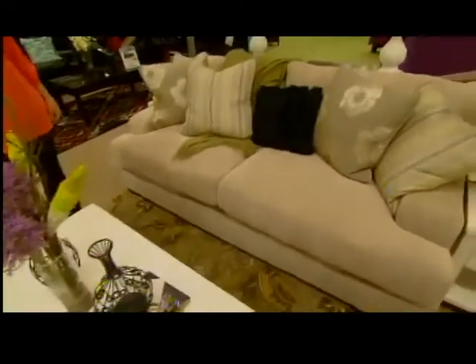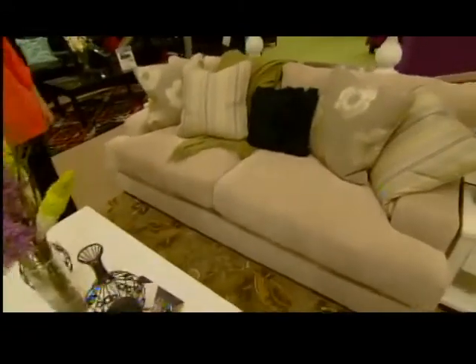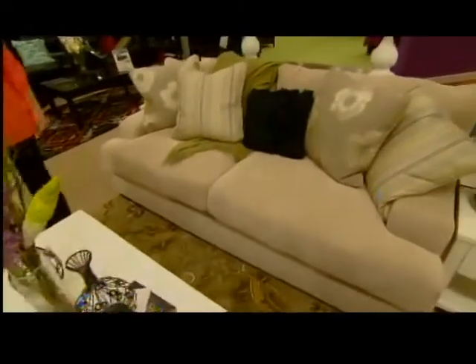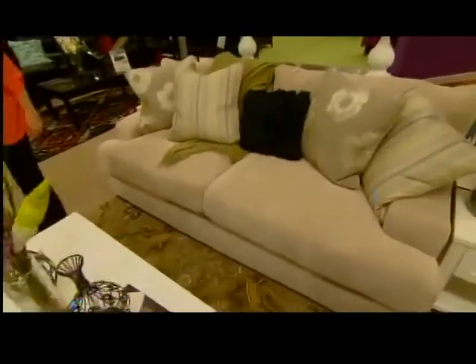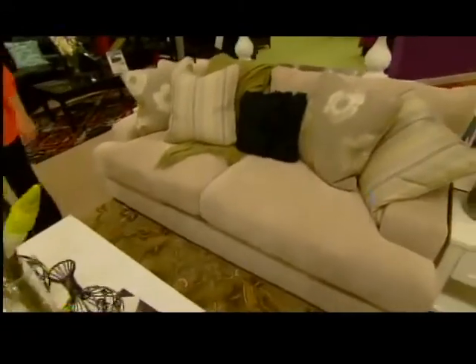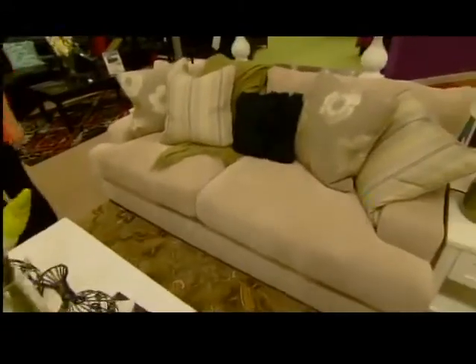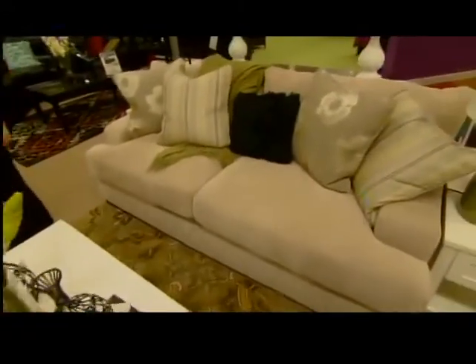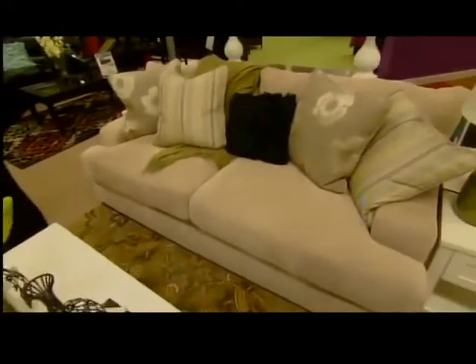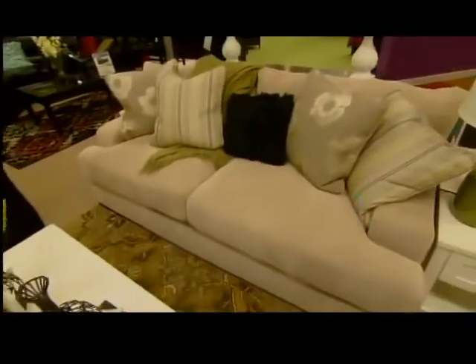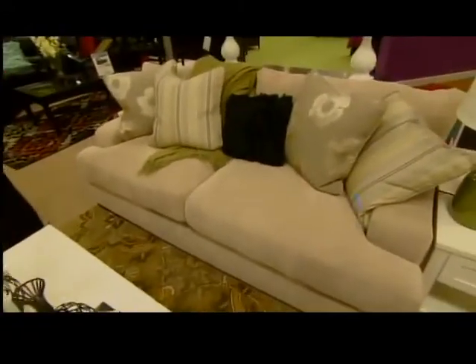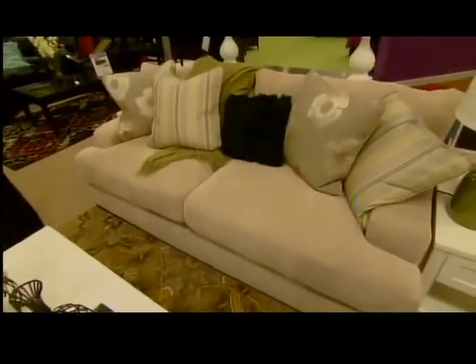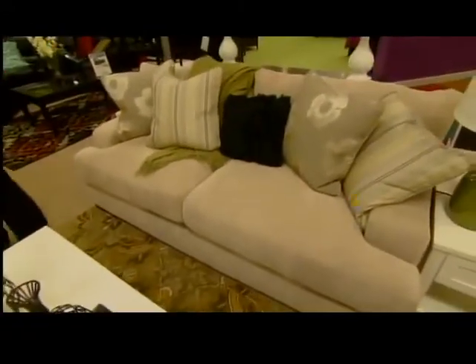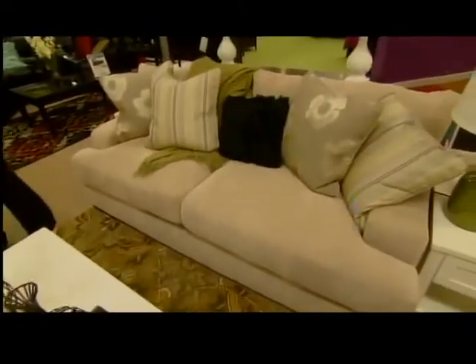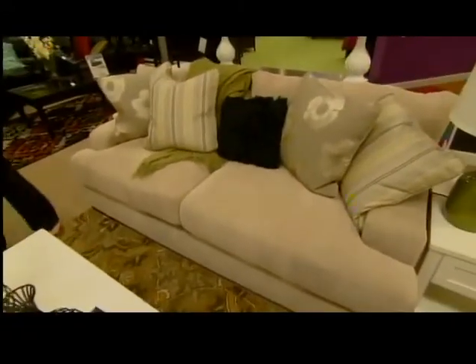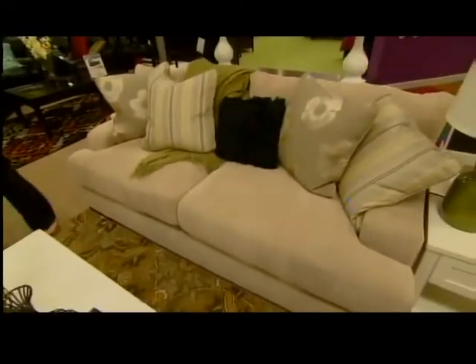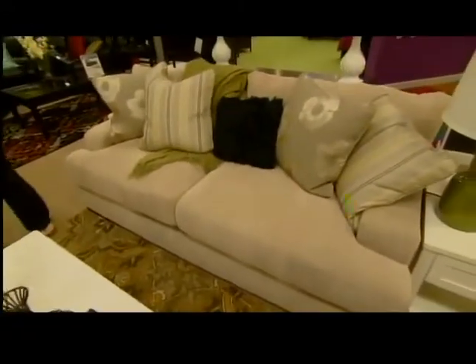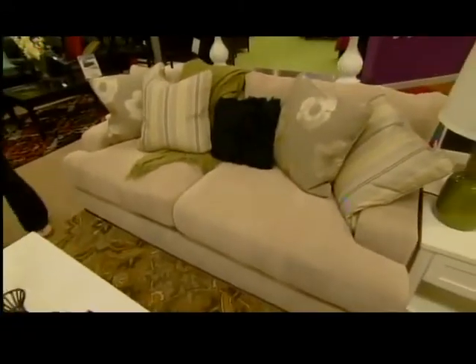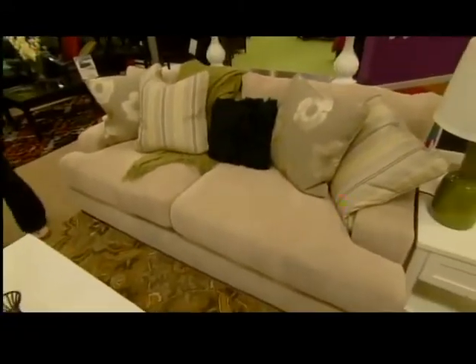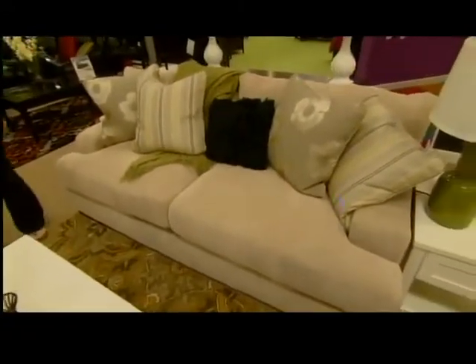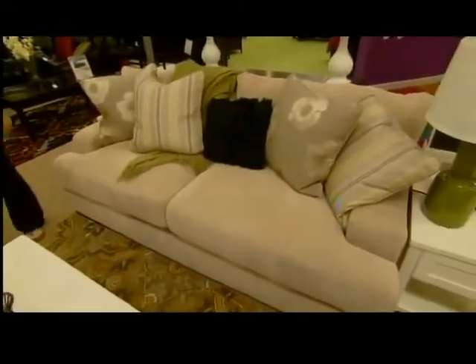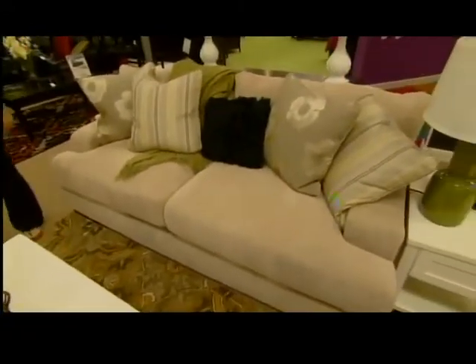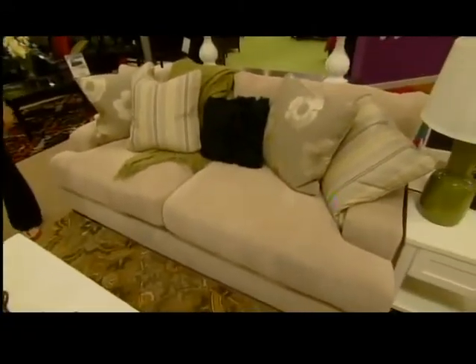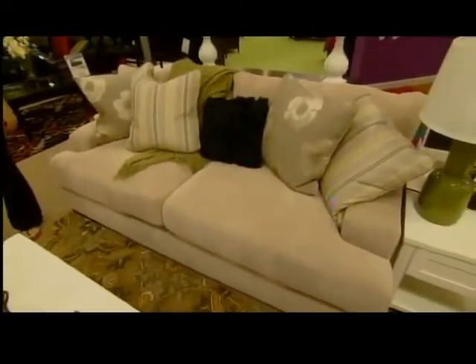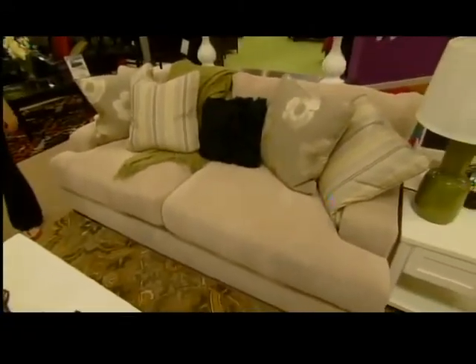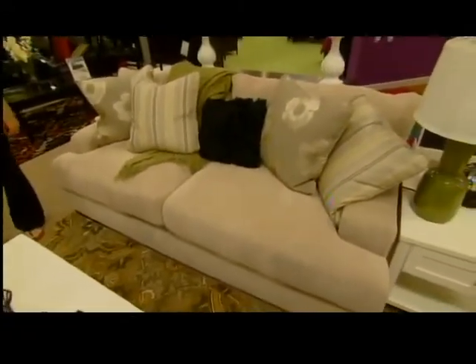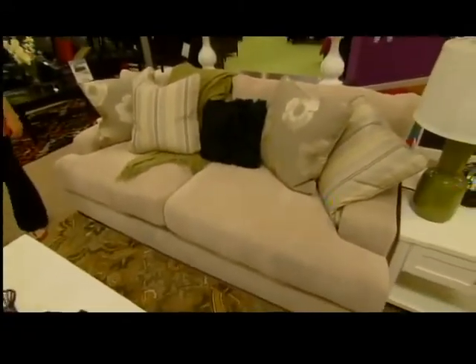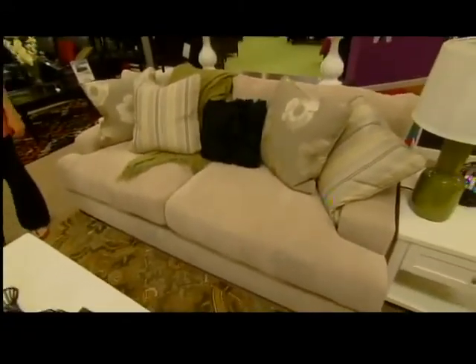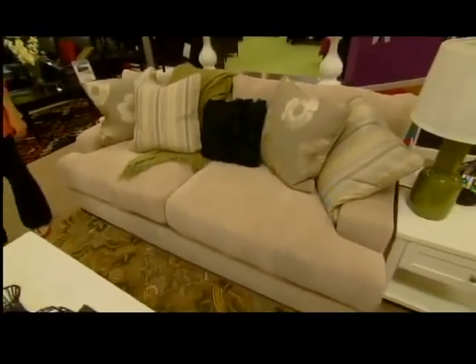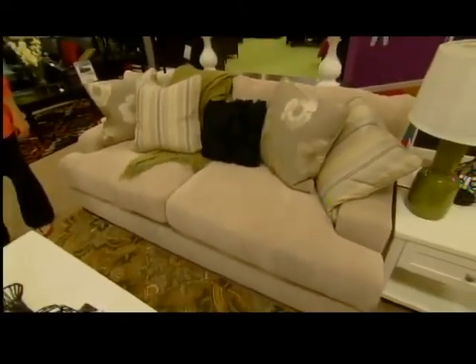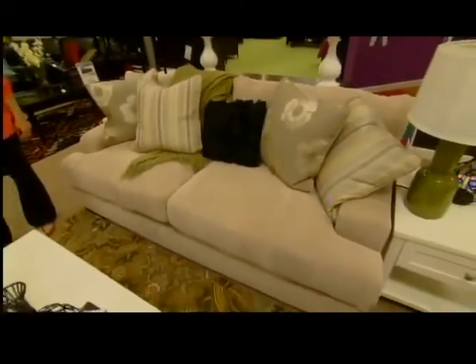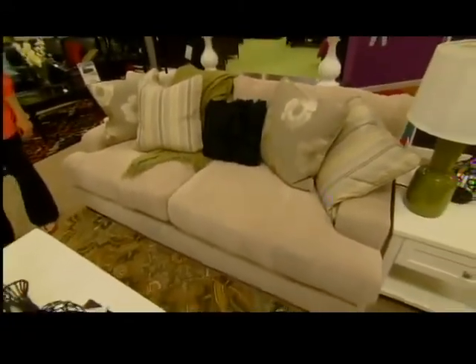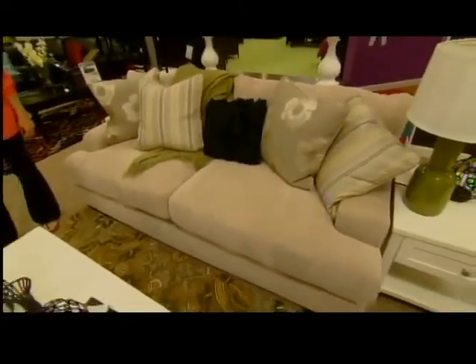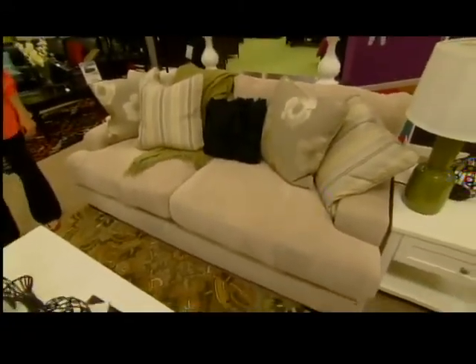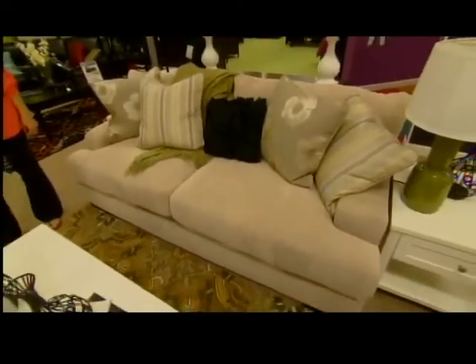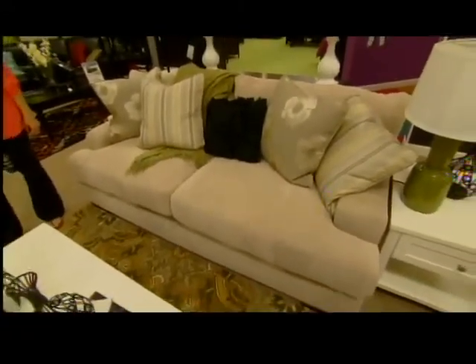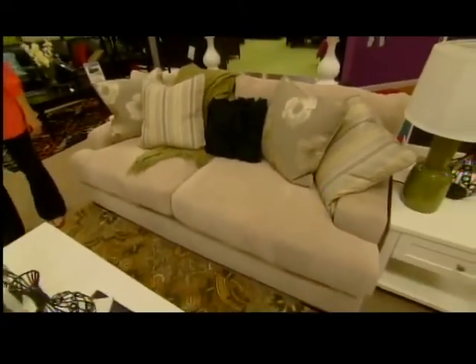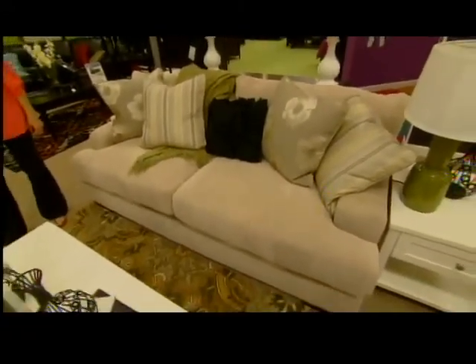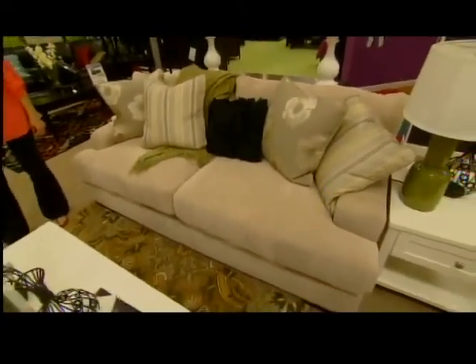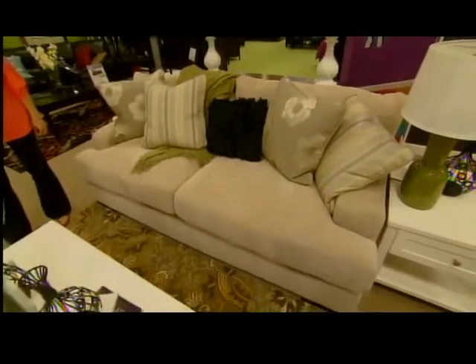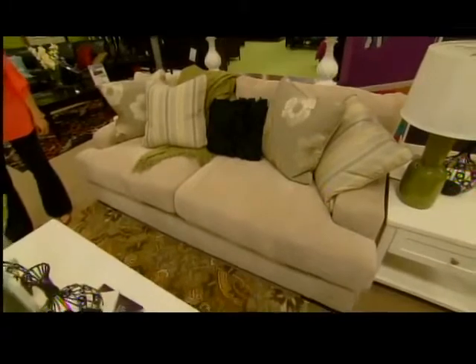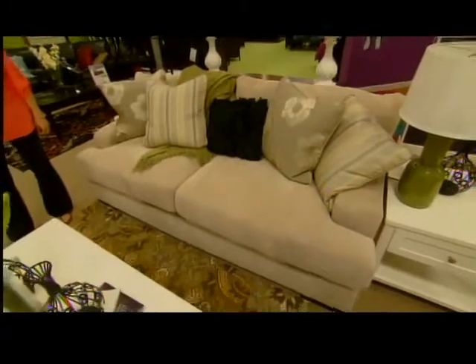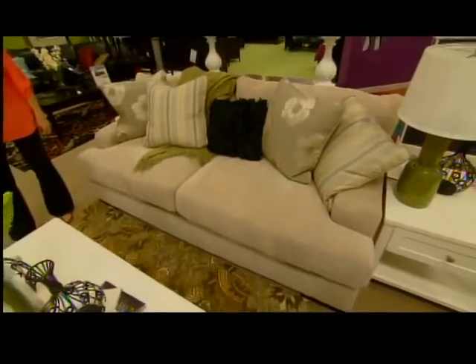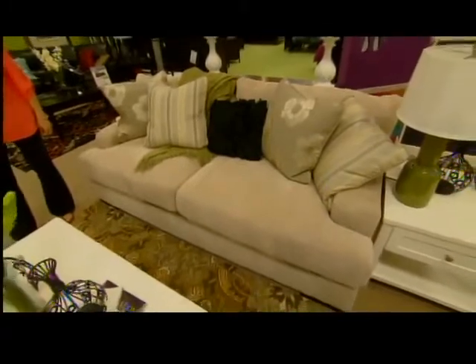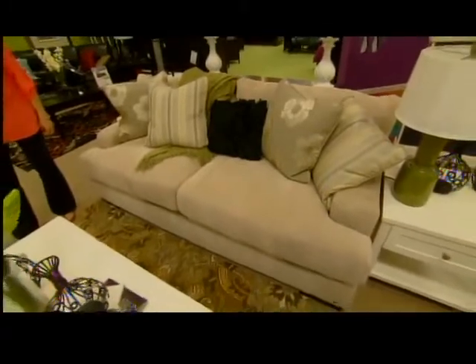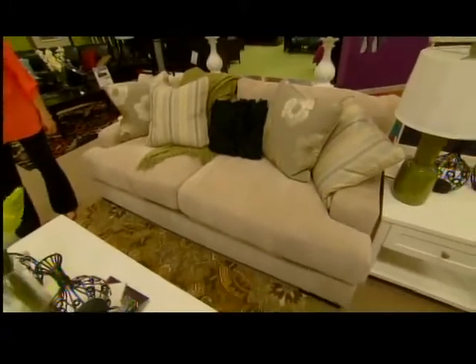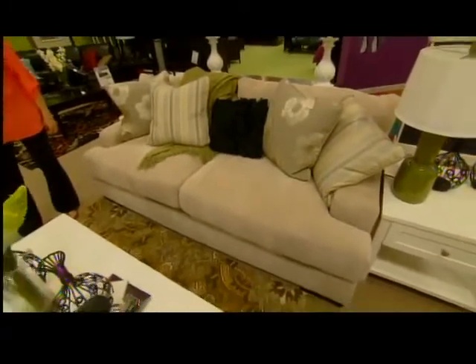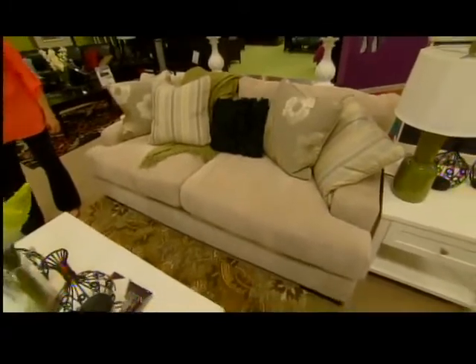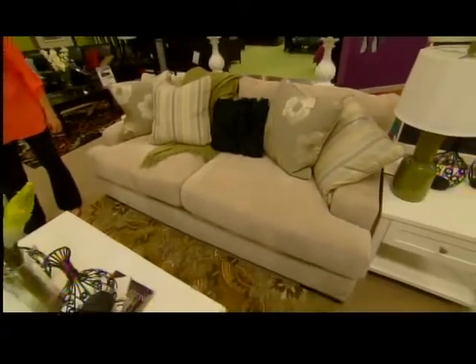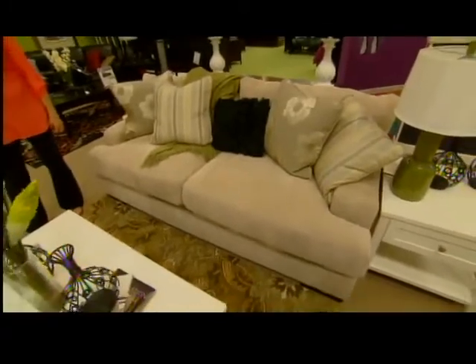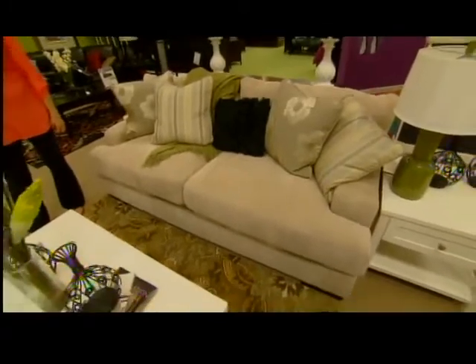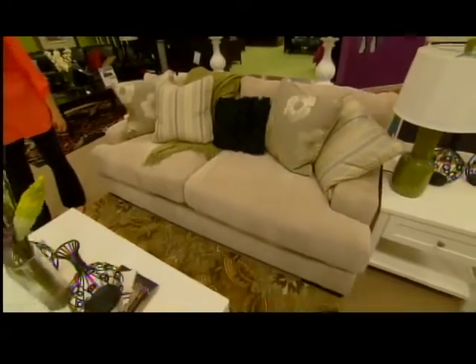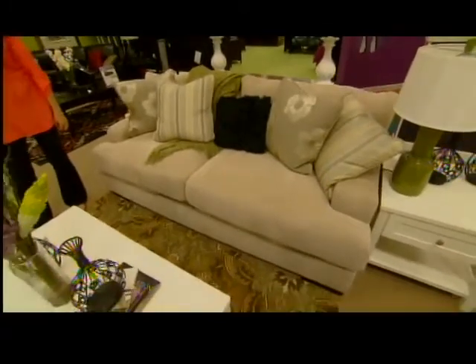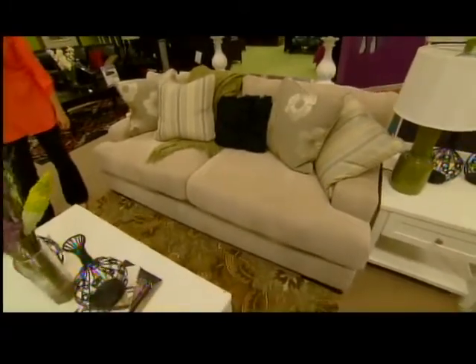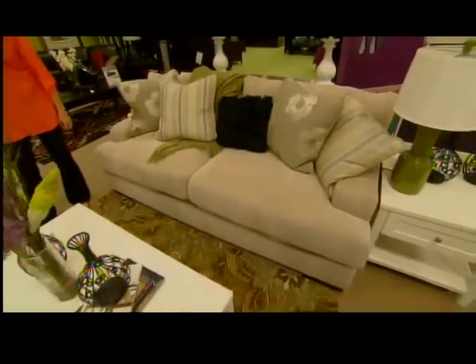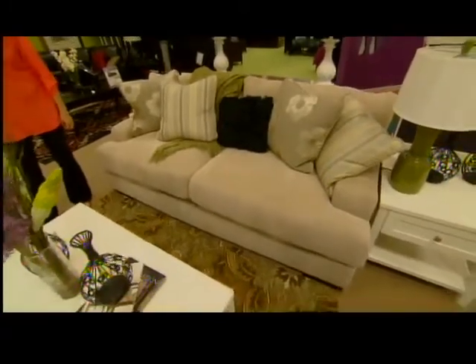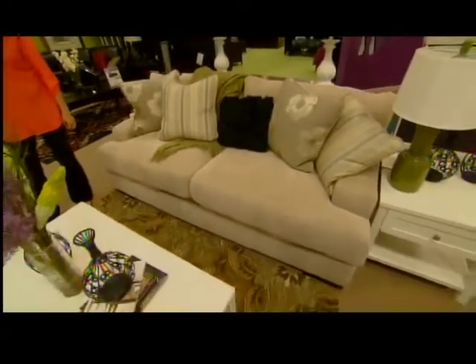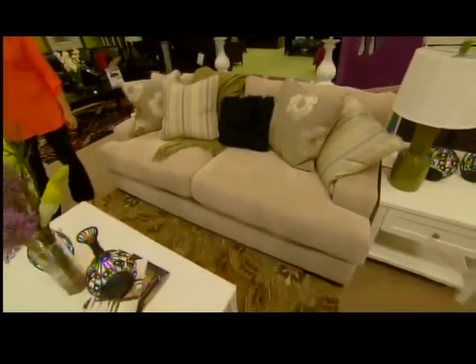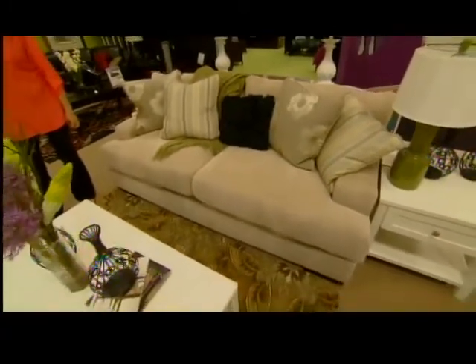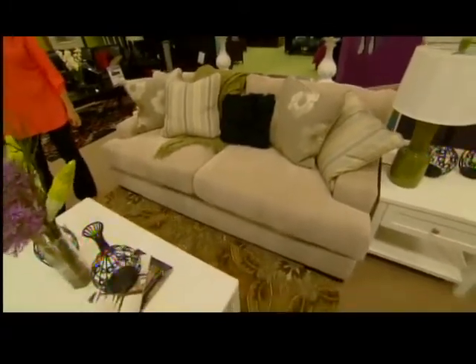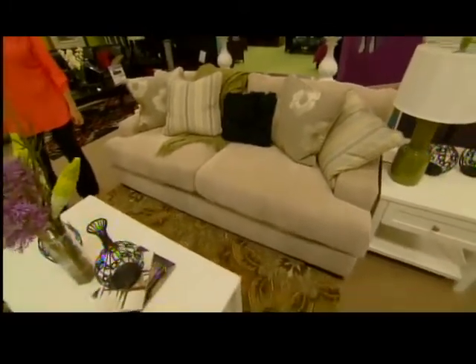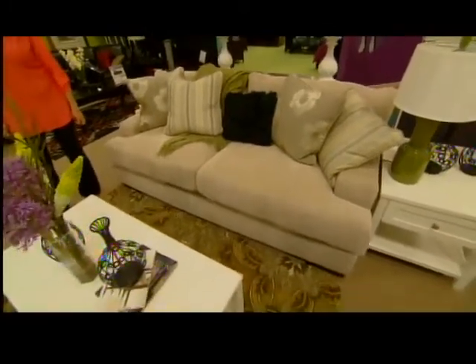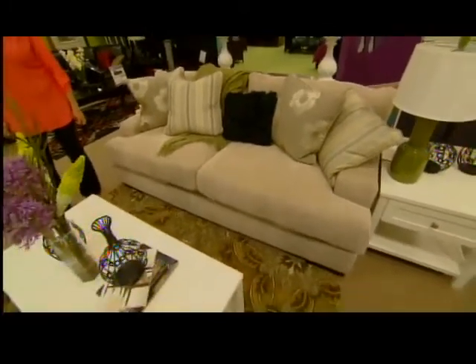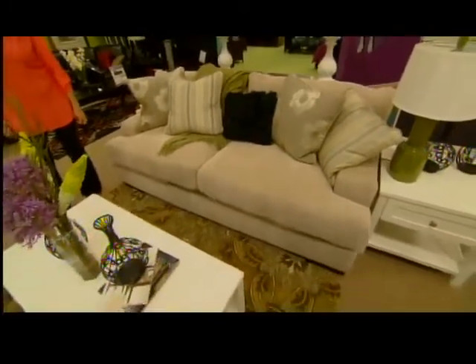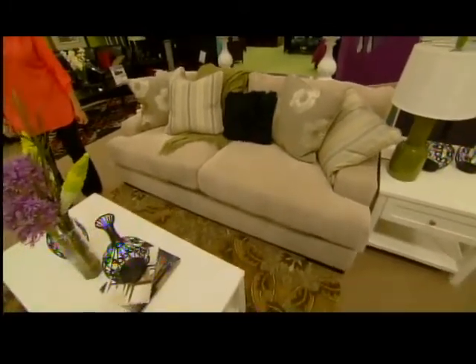Once again, if you're not sure what style you are, come in and check out our Living with Style and we will for sure get you in the right direction.